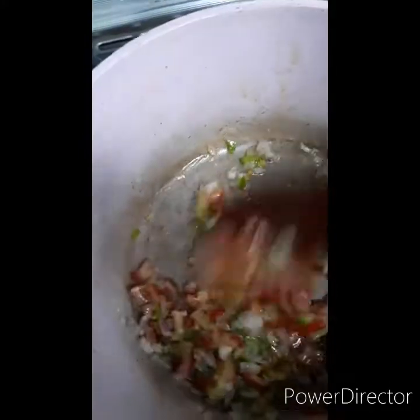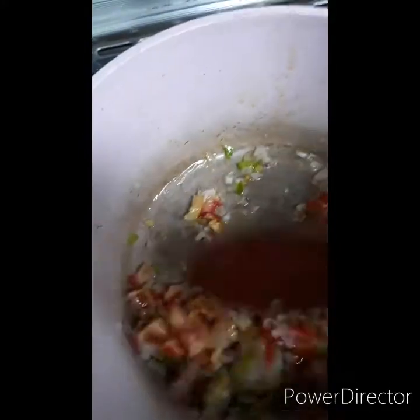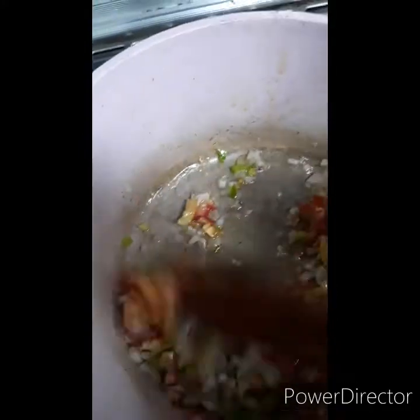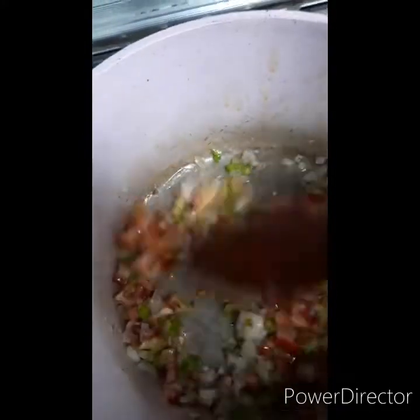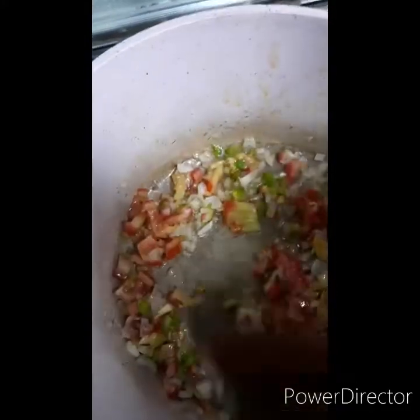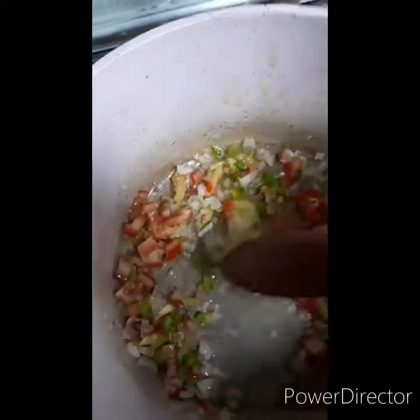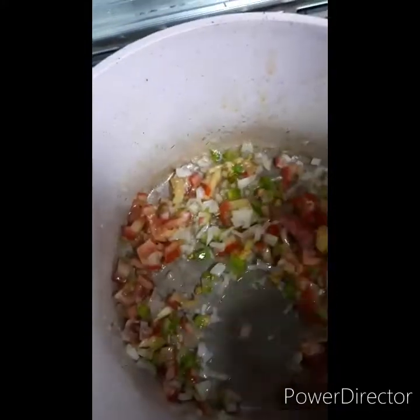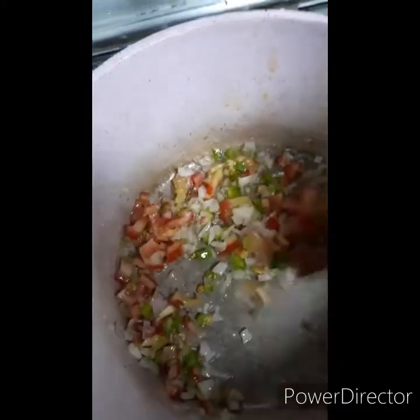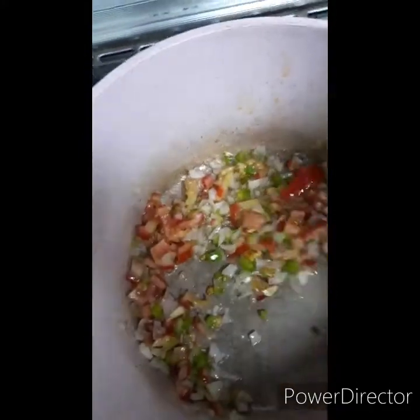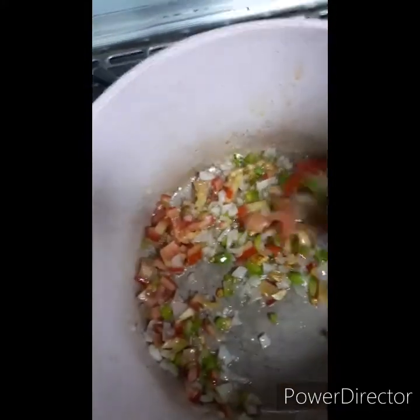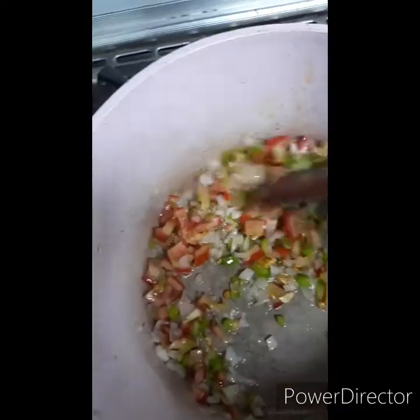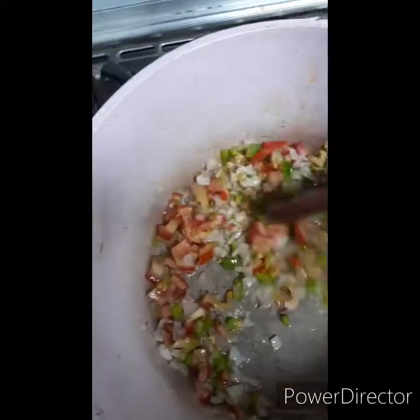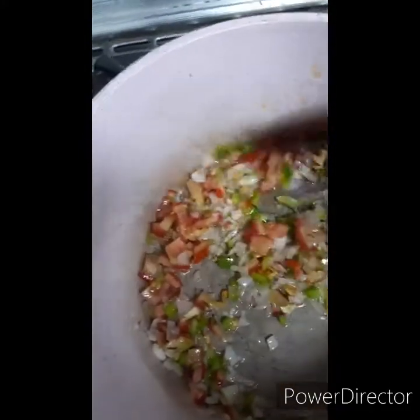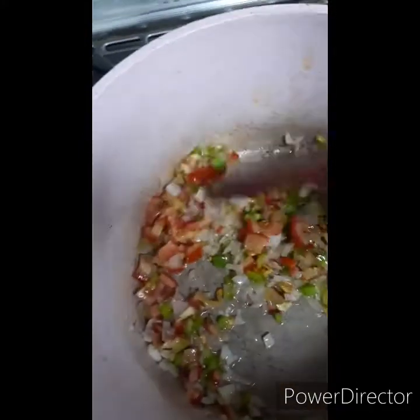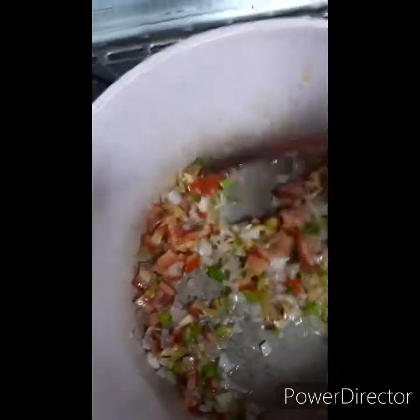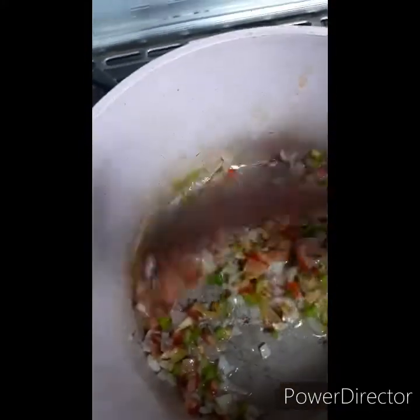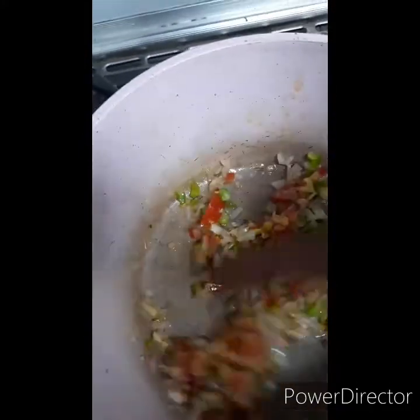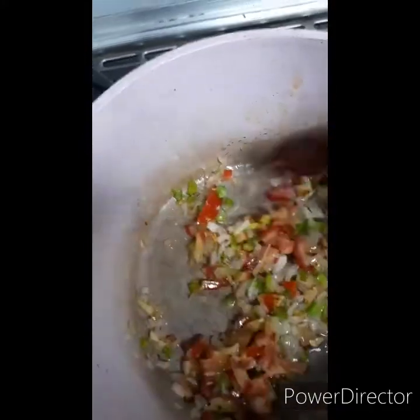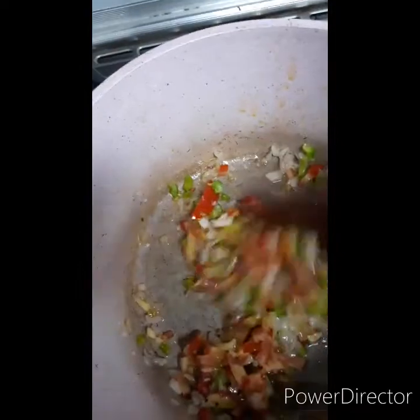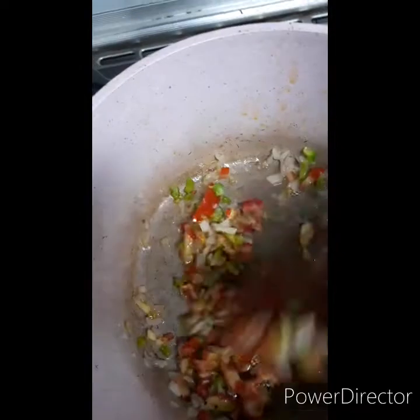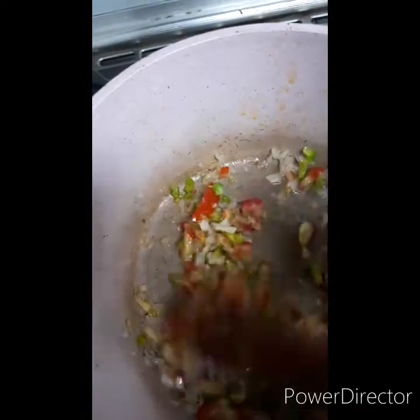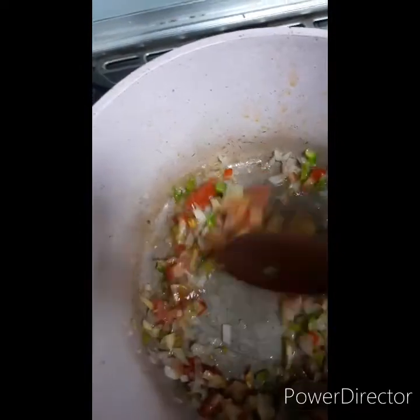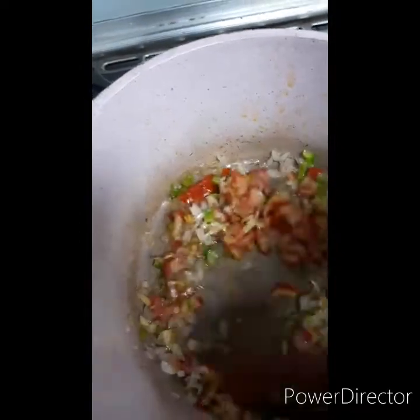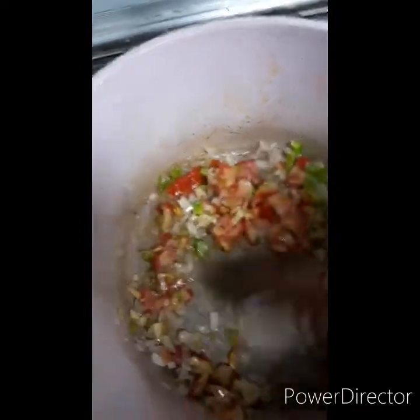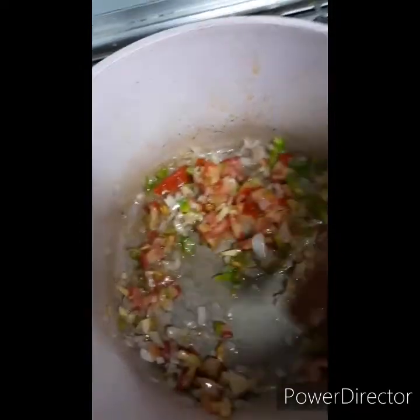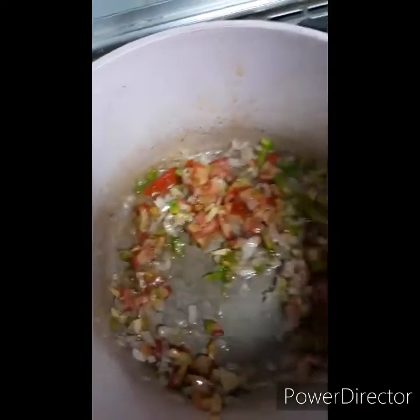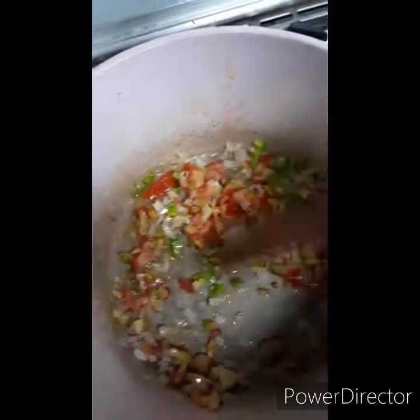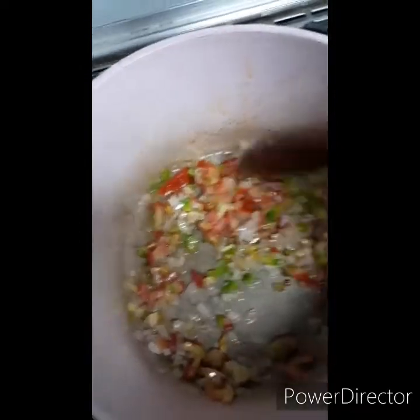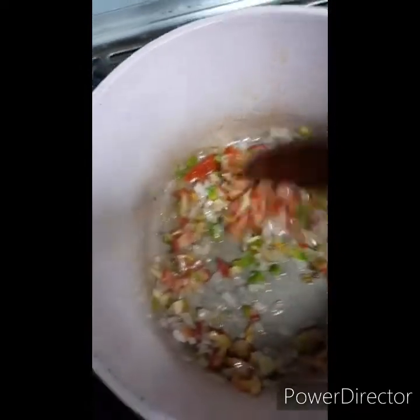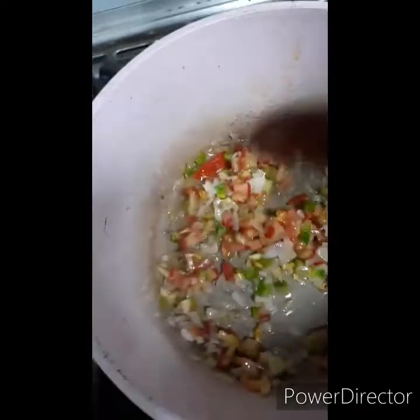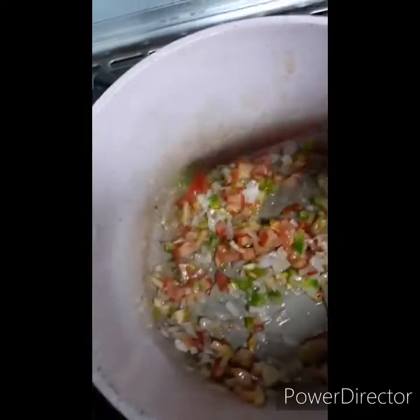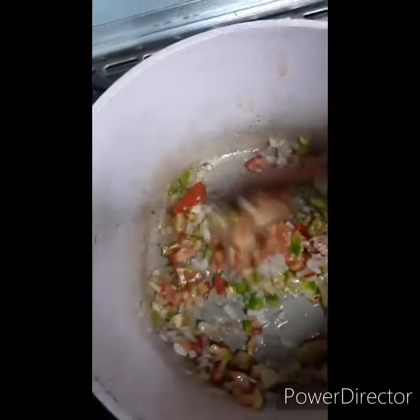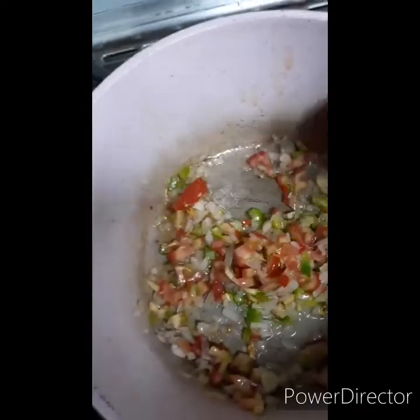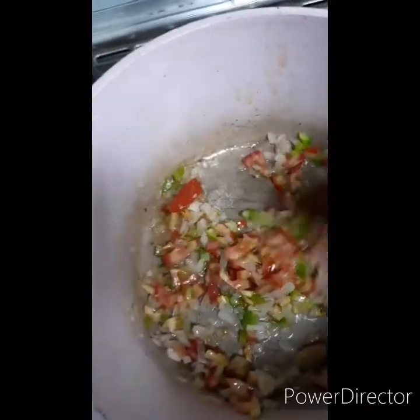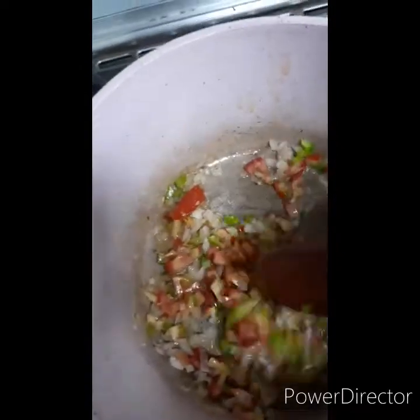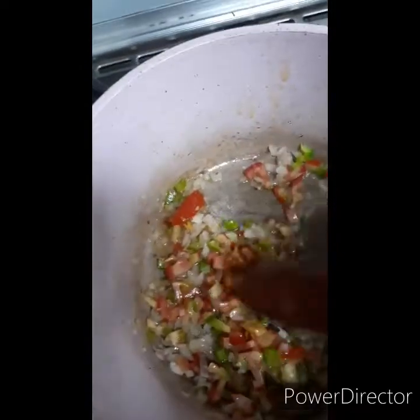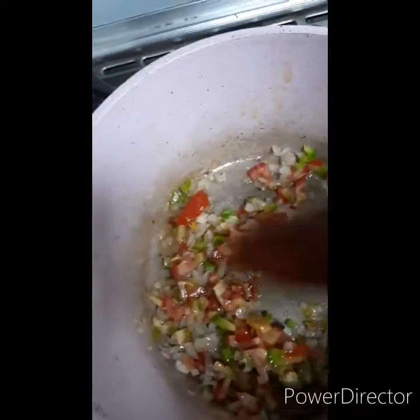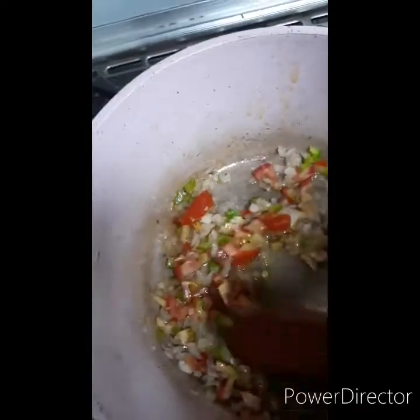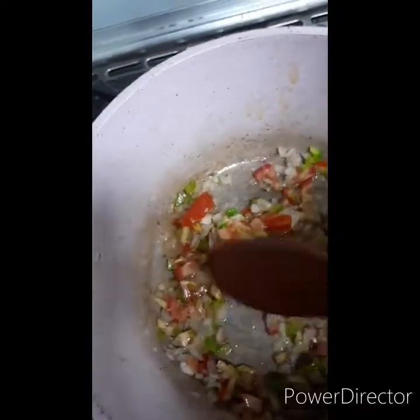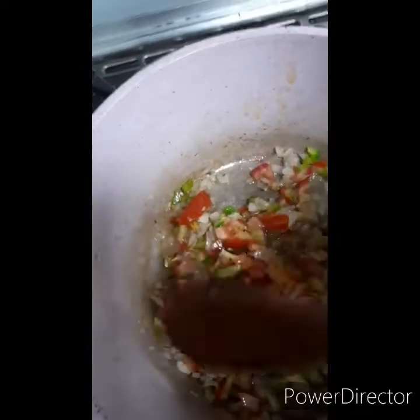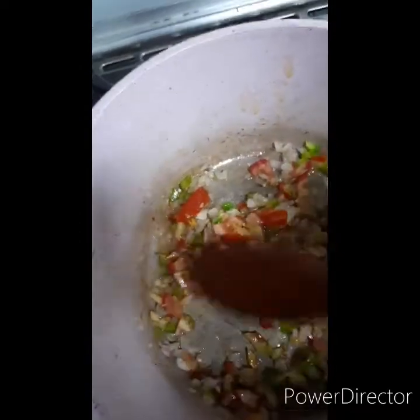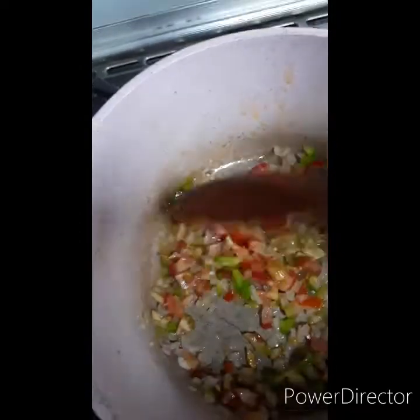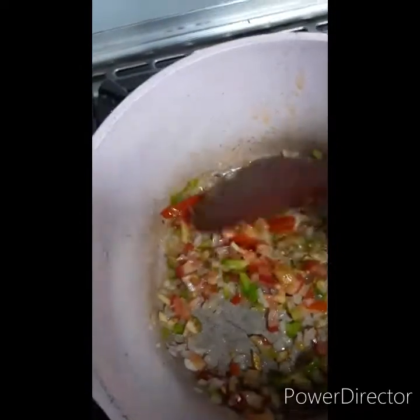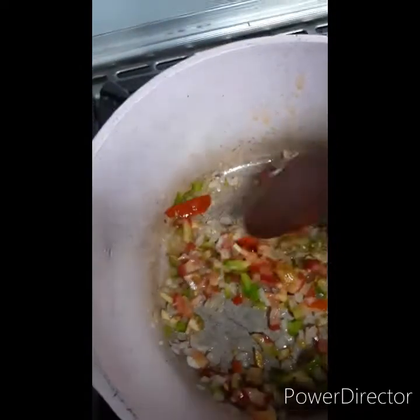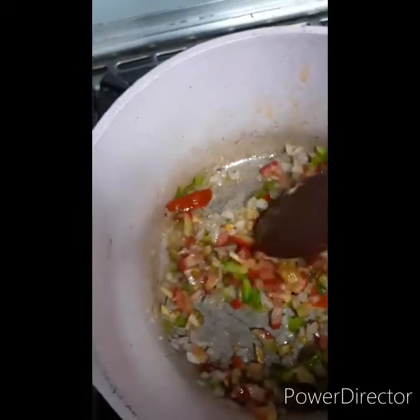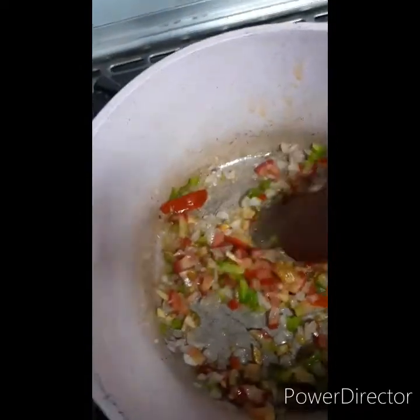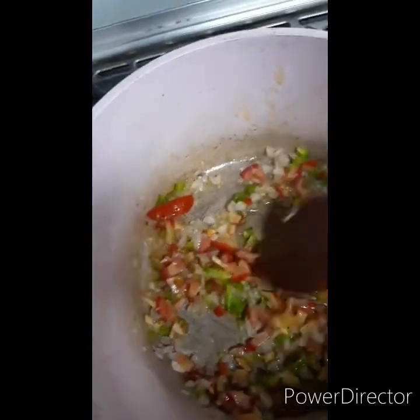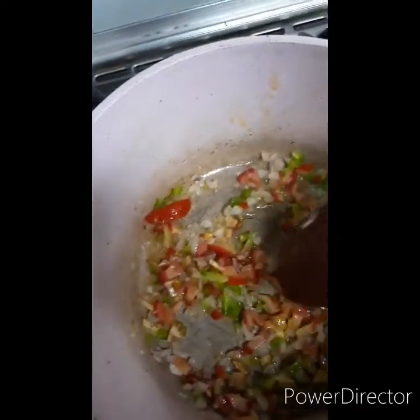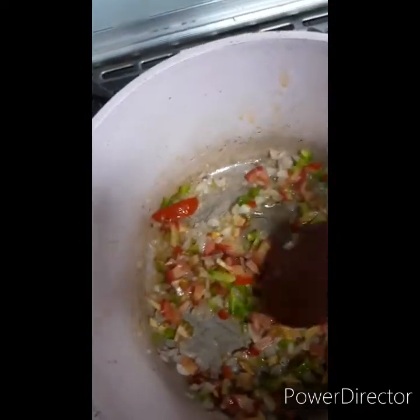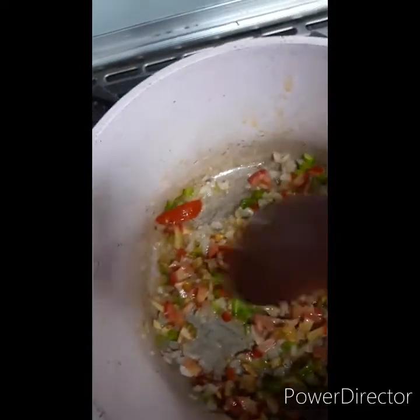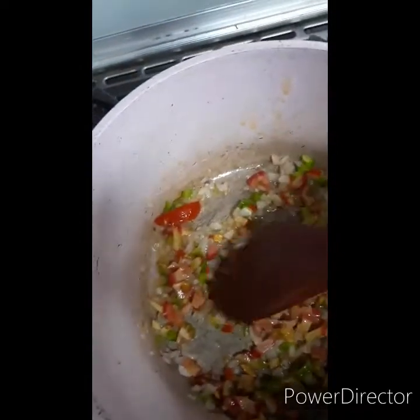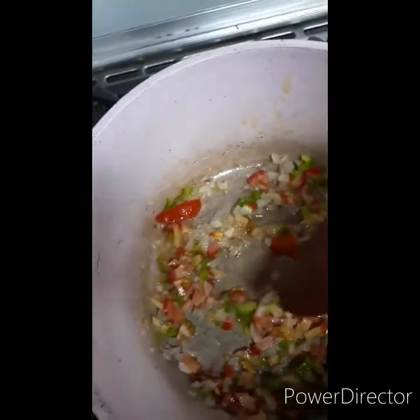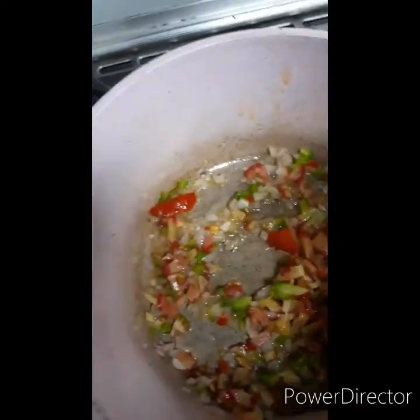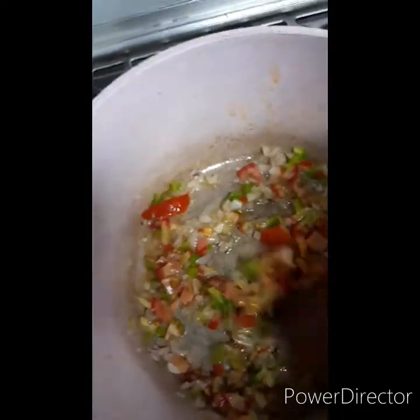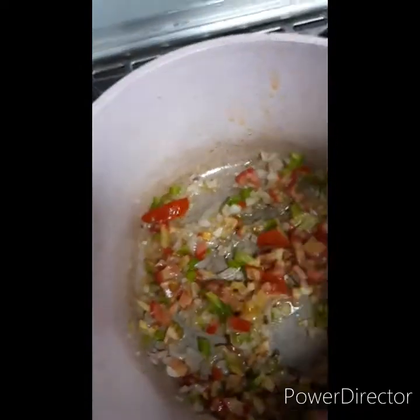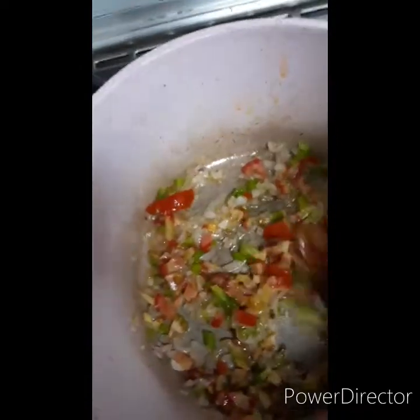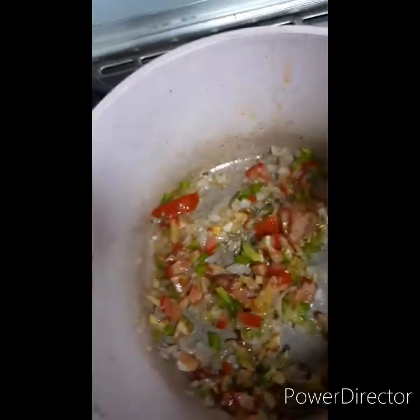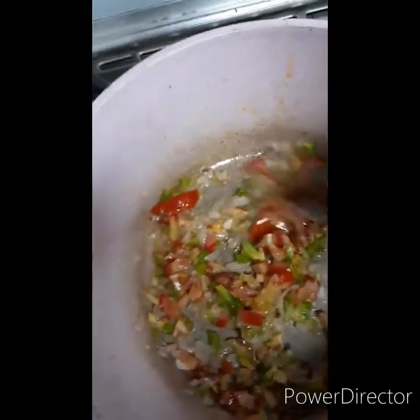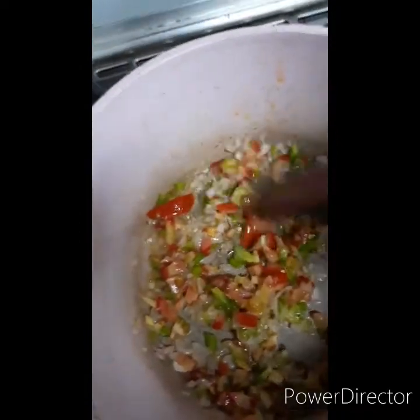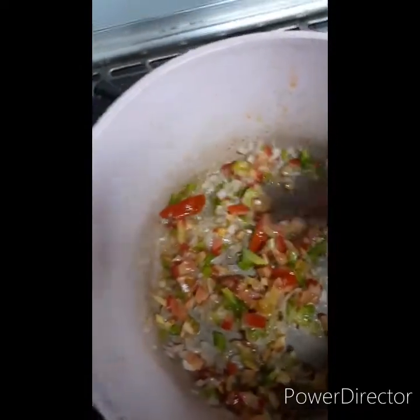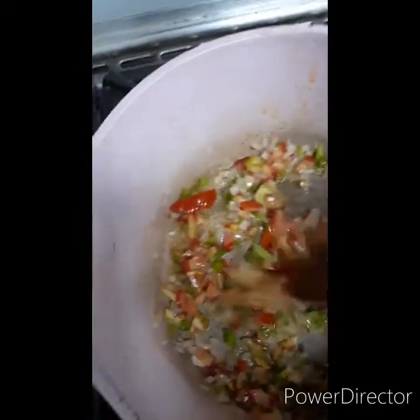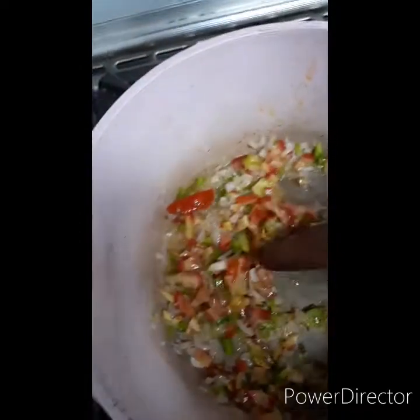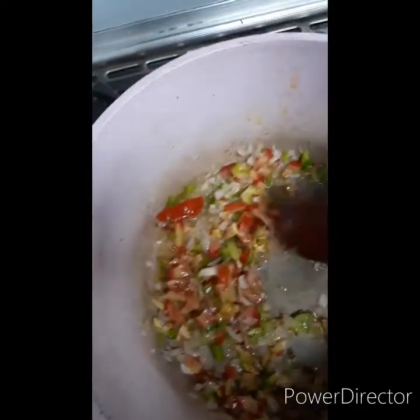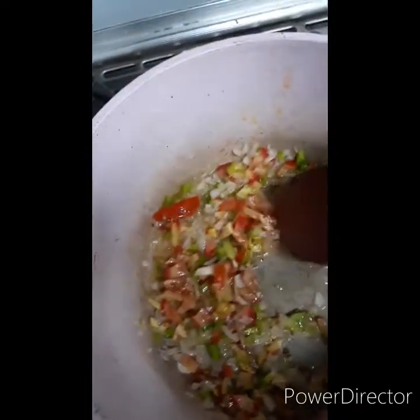We're going to add the figuritas and the tomatoes. And we're going to add the pasta.